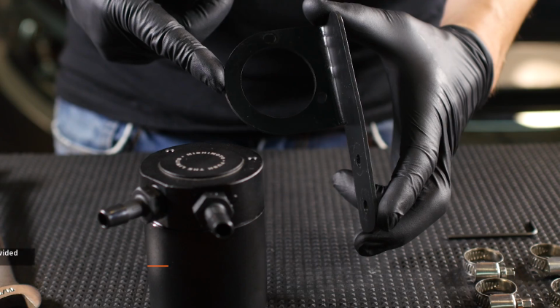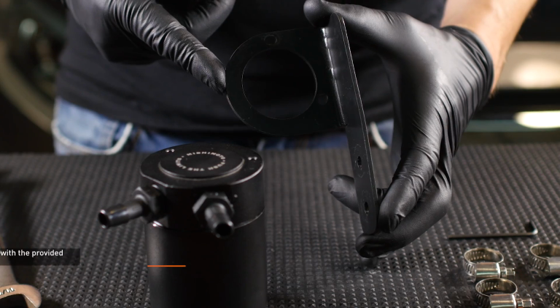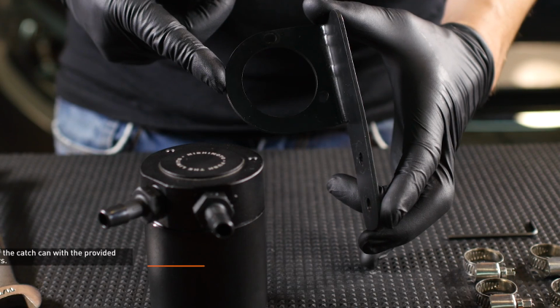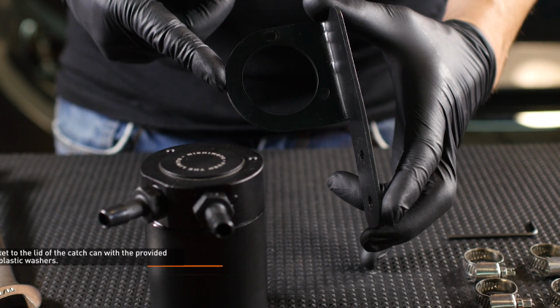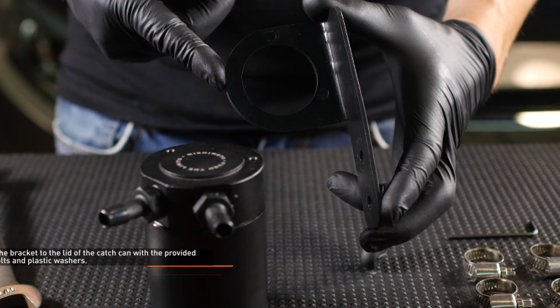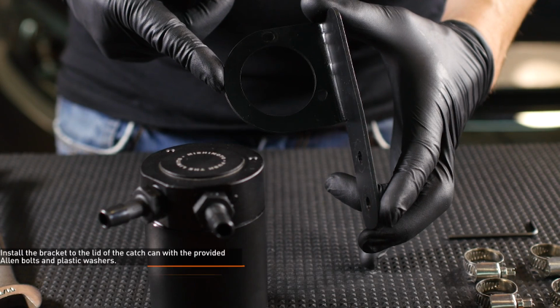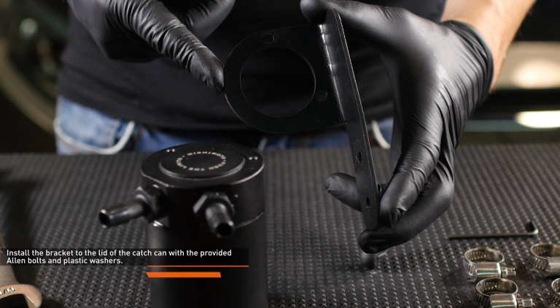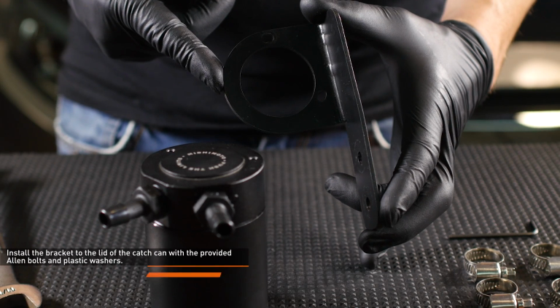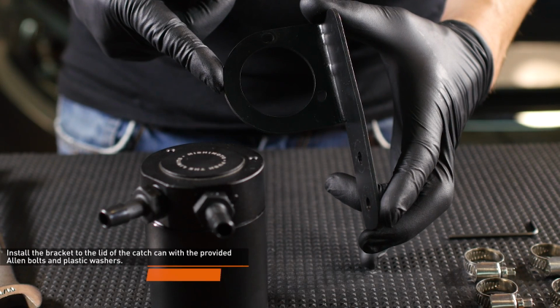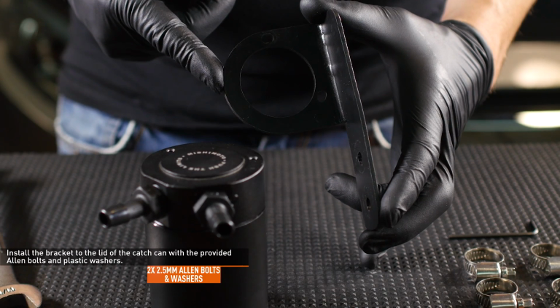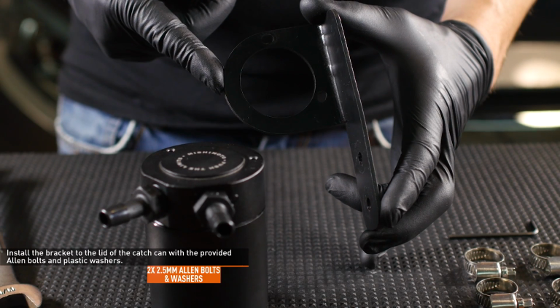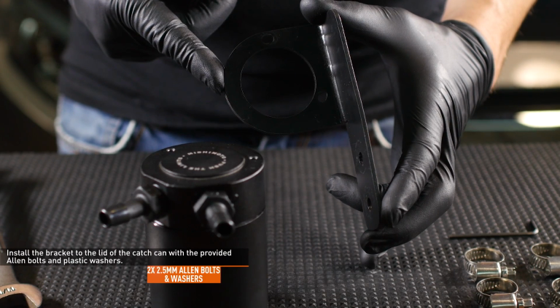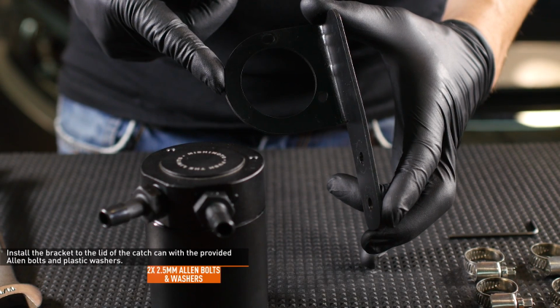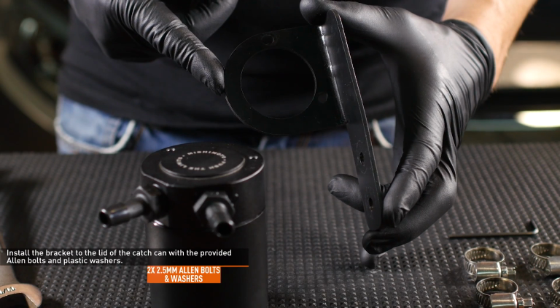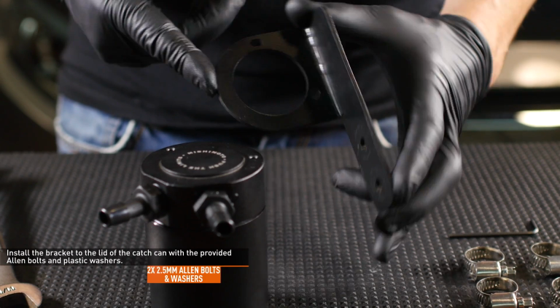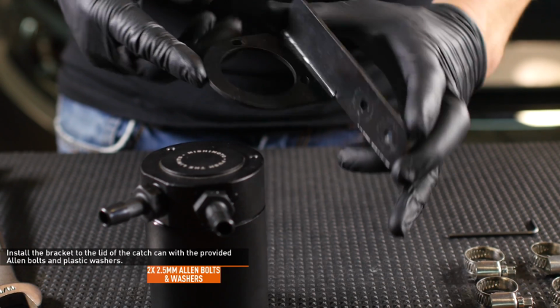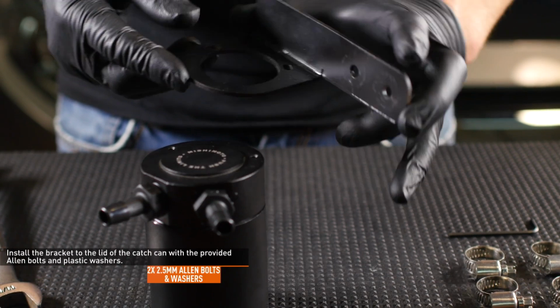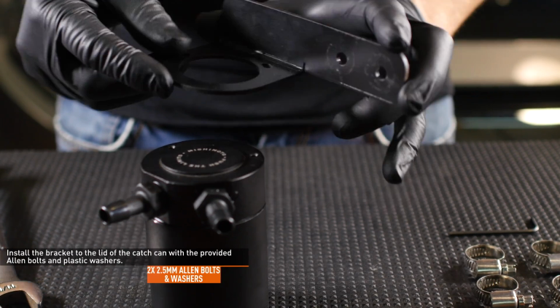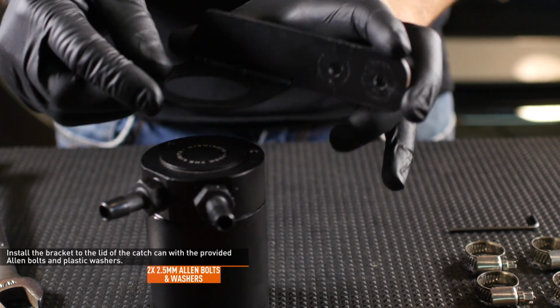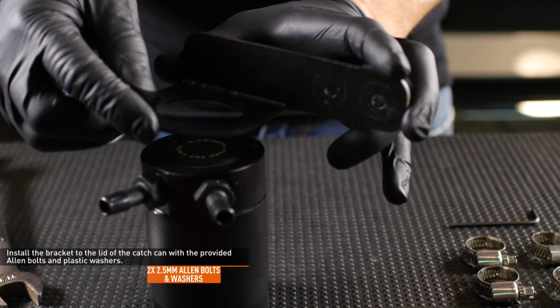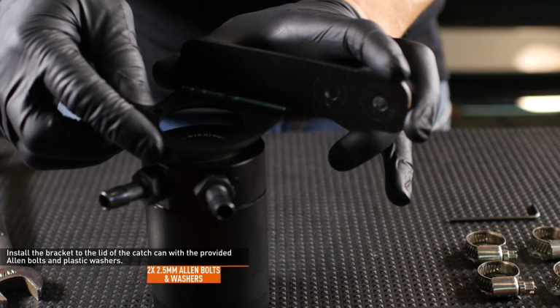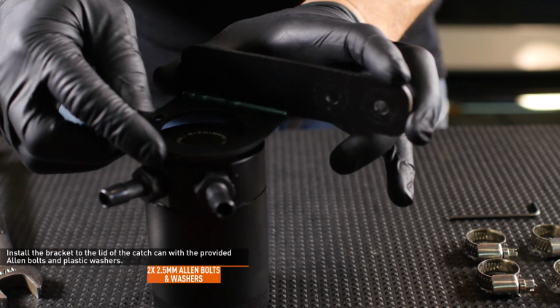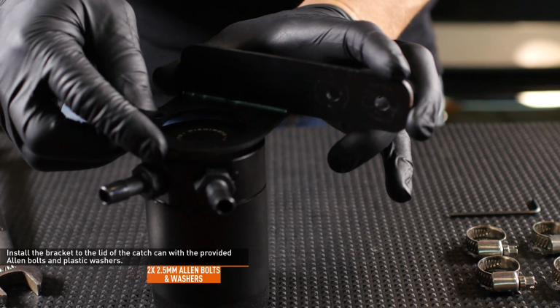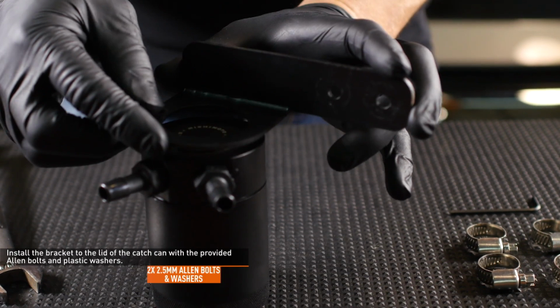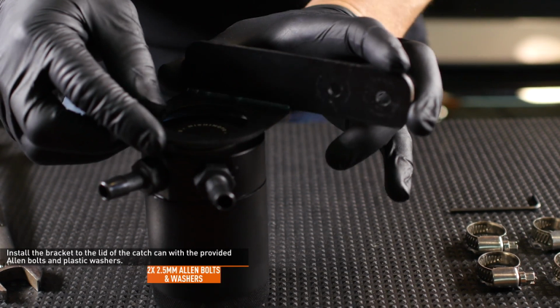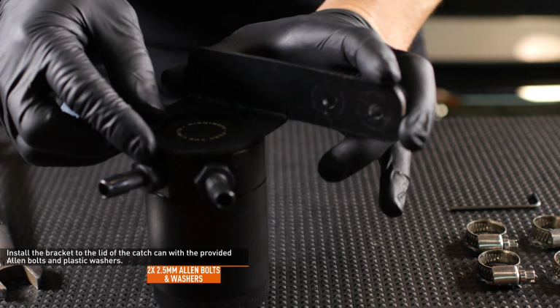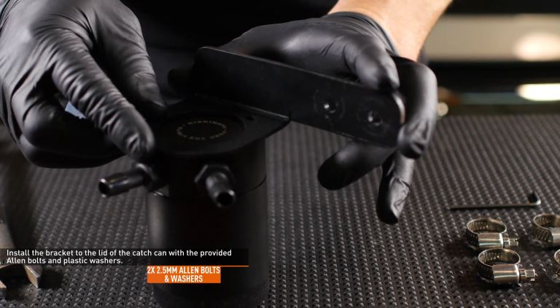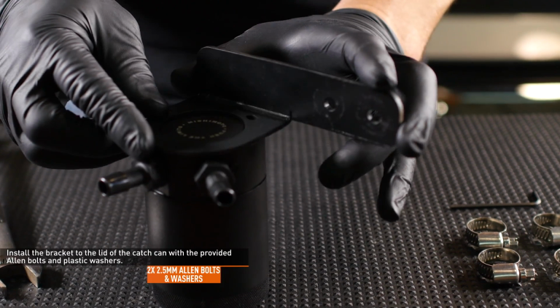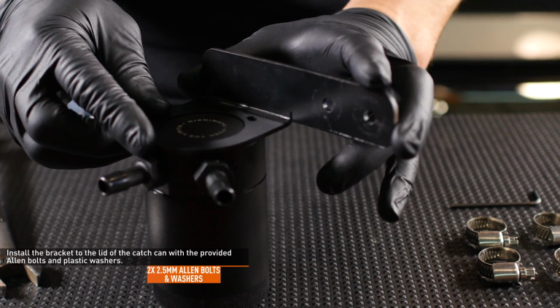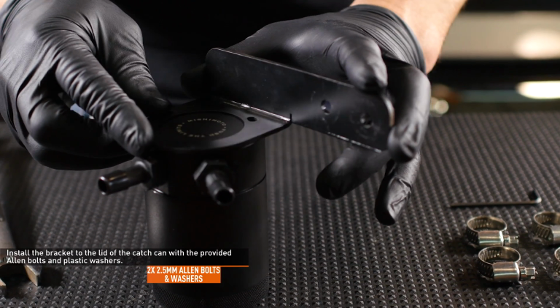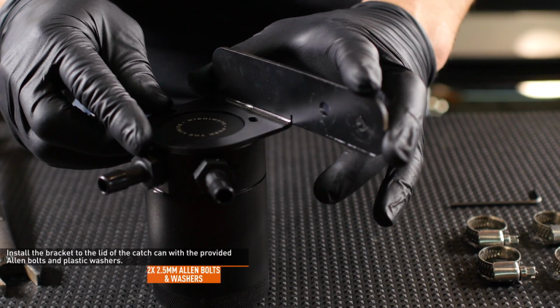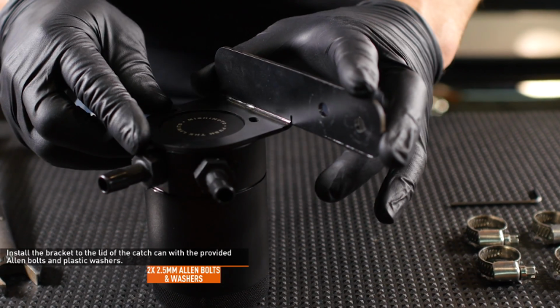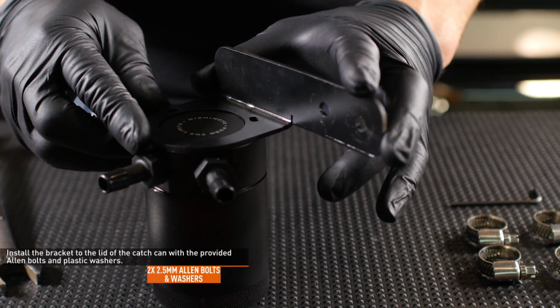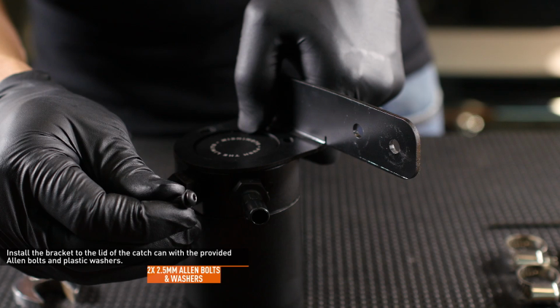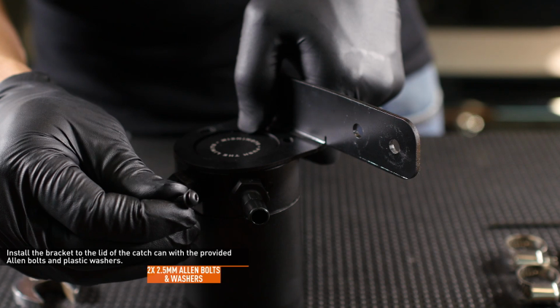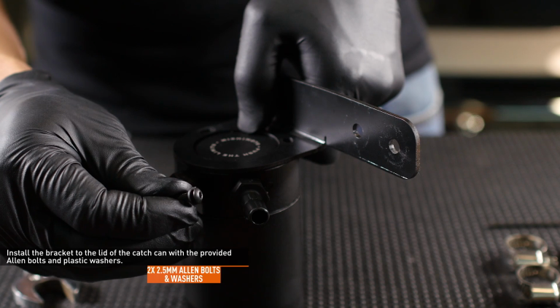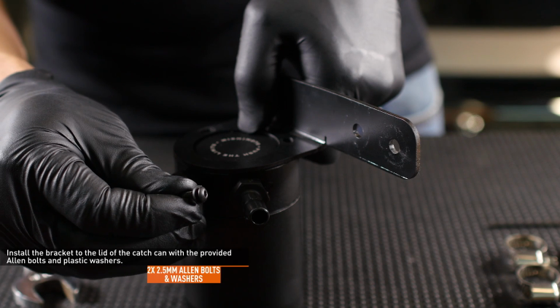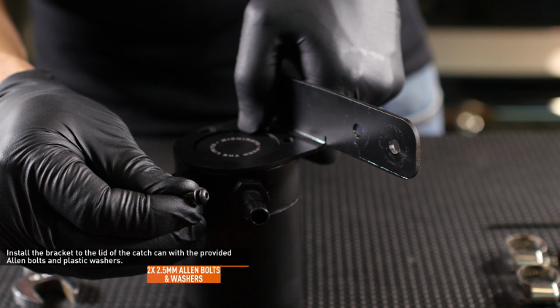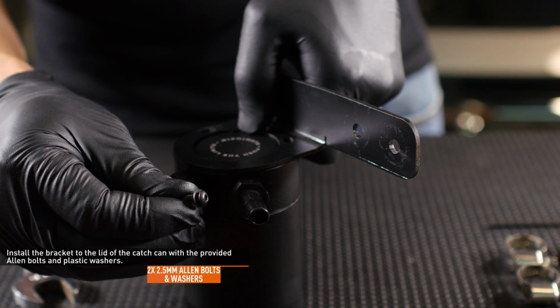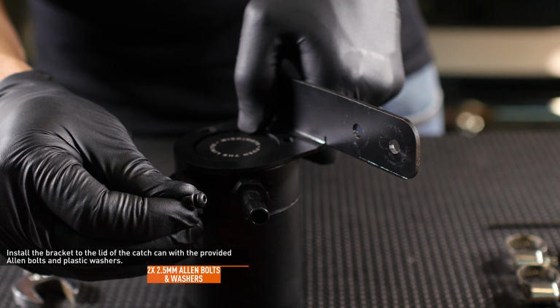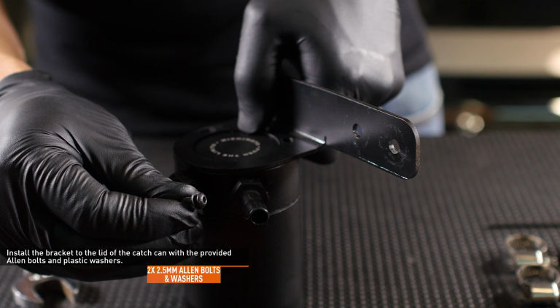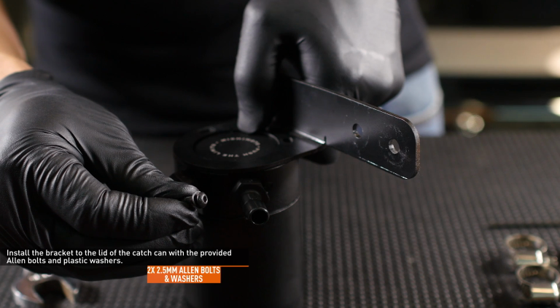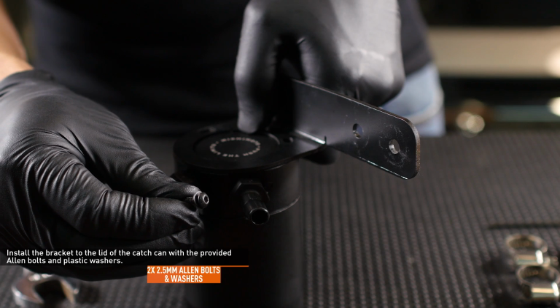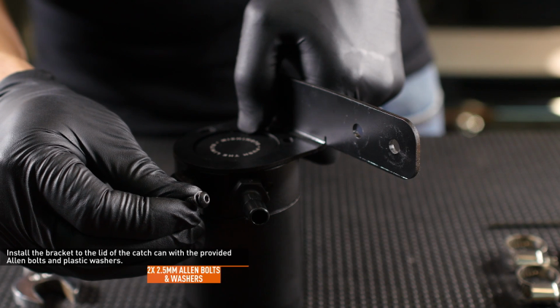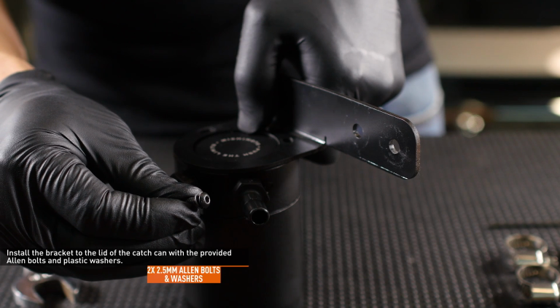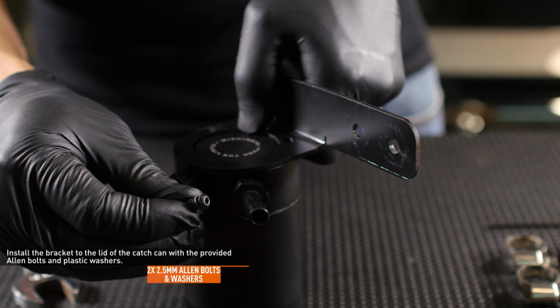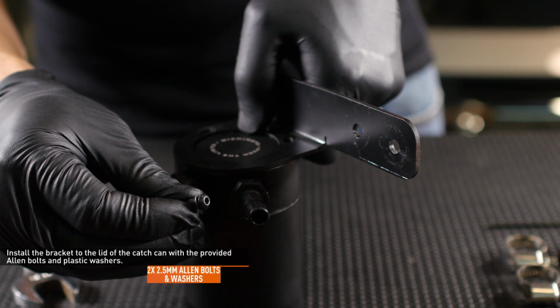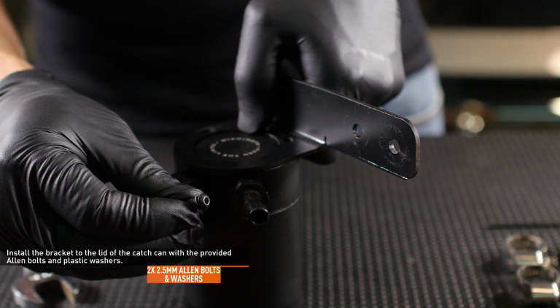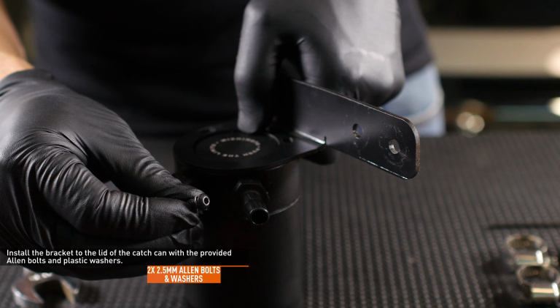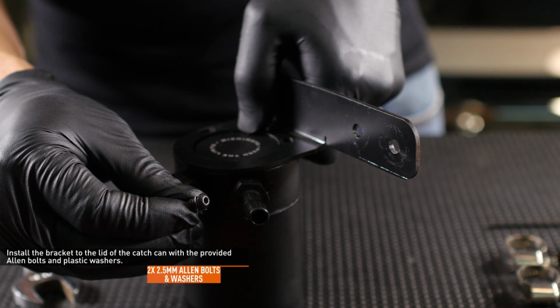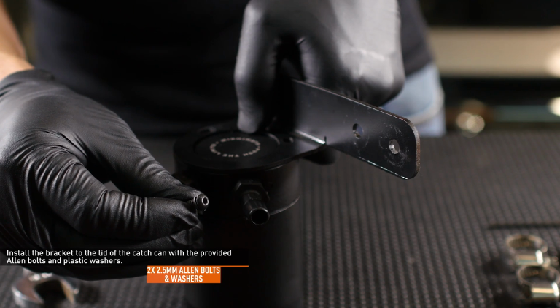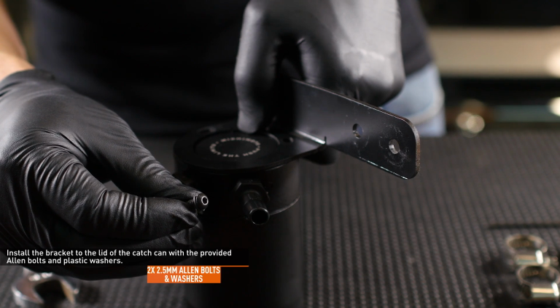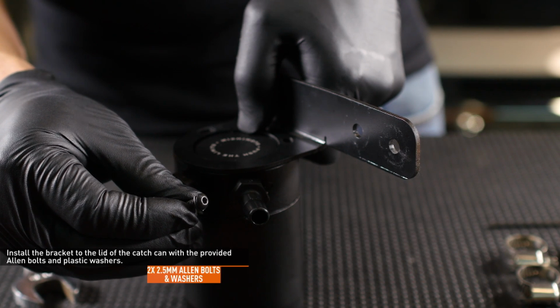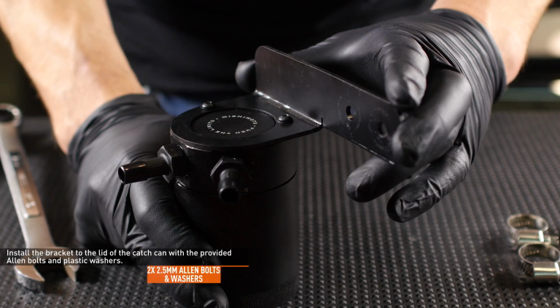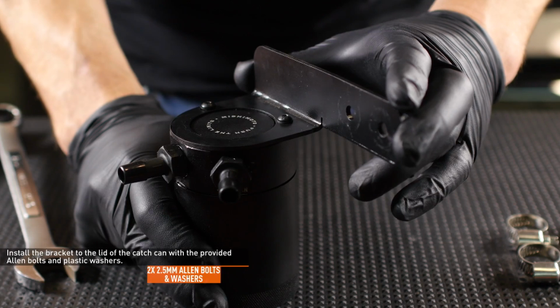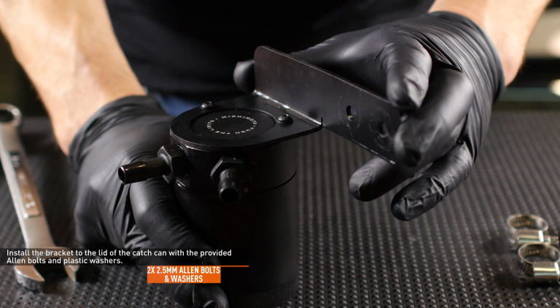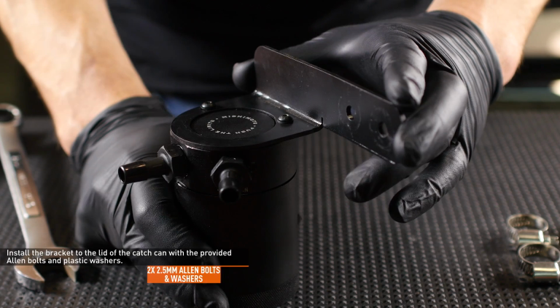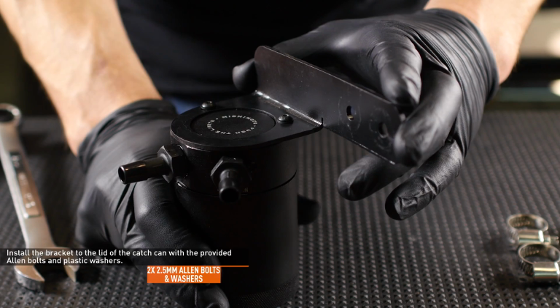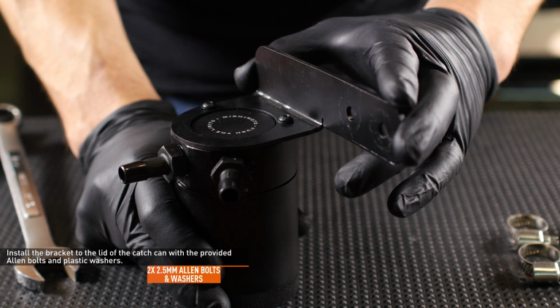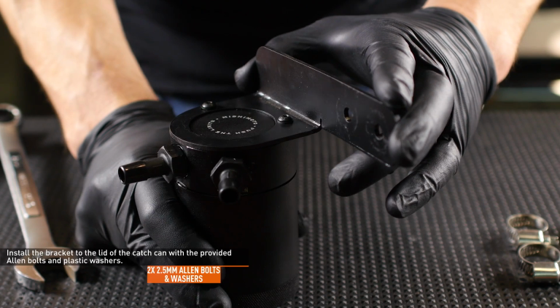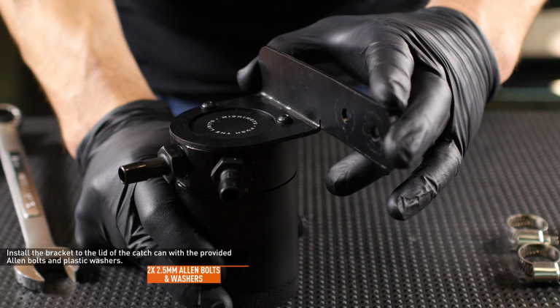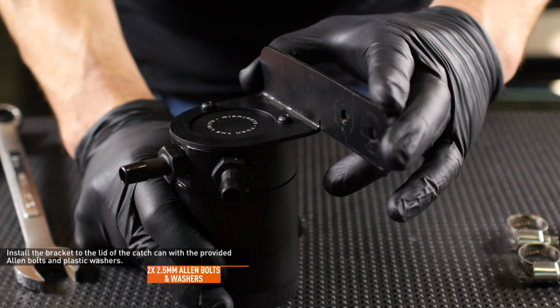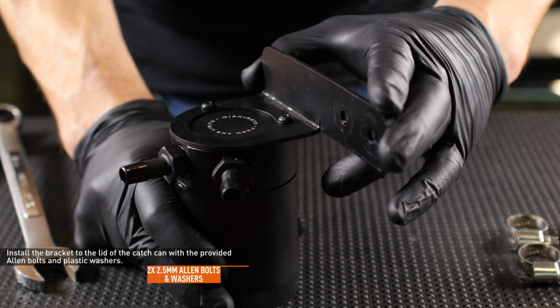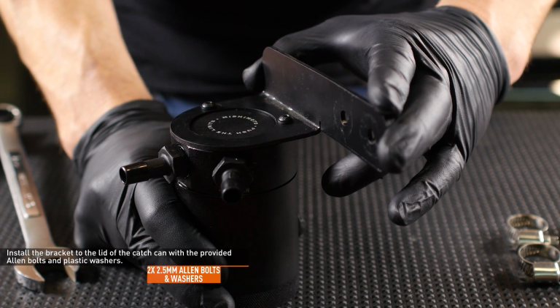Locate the mounting bracket in your kit. Install the bracket to the lid of the catch can with the provided Allen bolts and plastic washers, but do not fully tighten them yet.